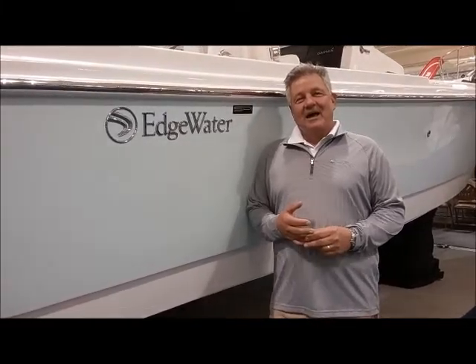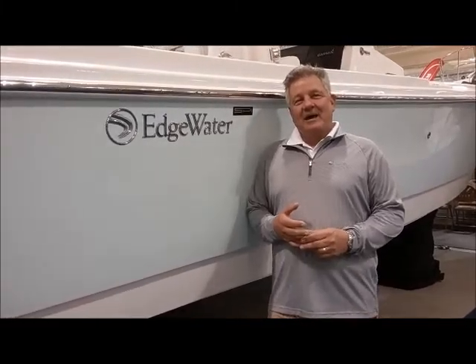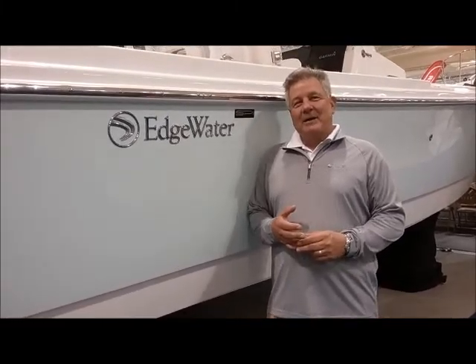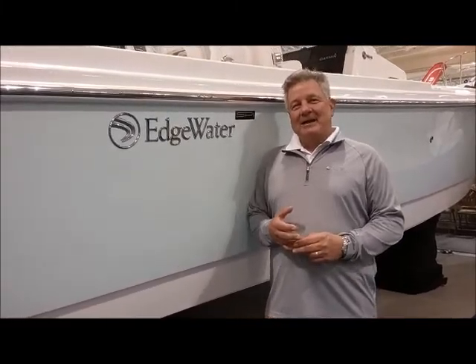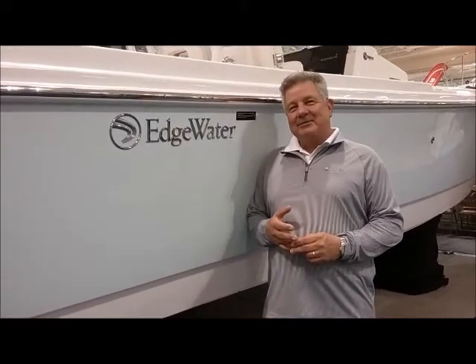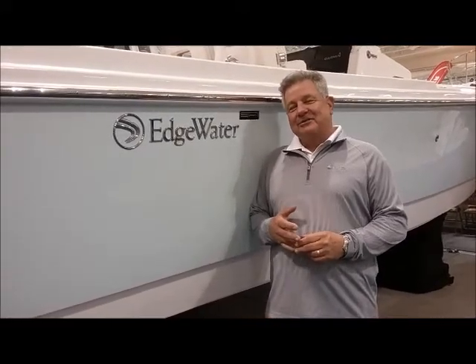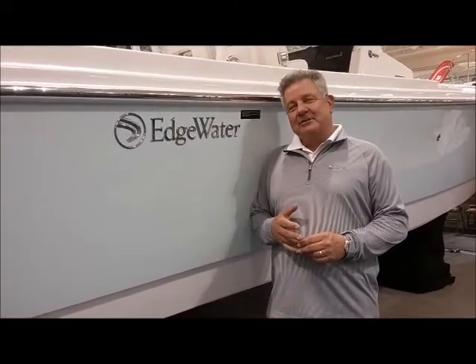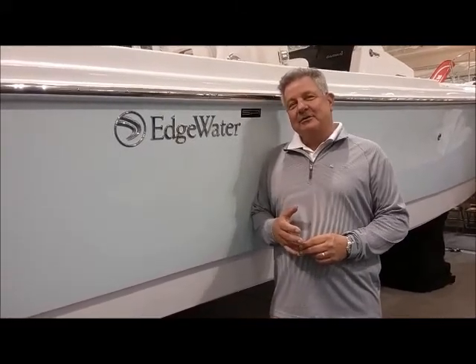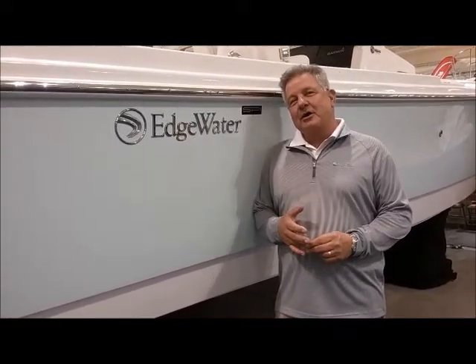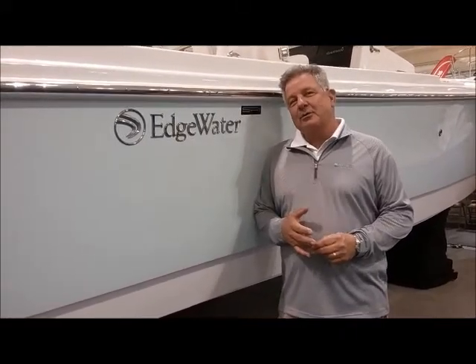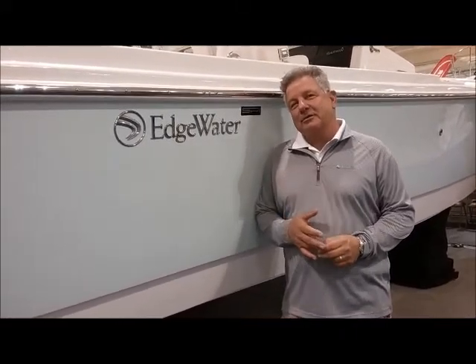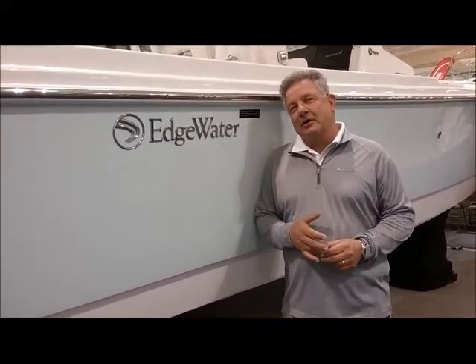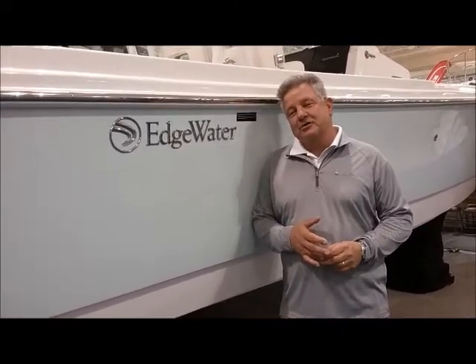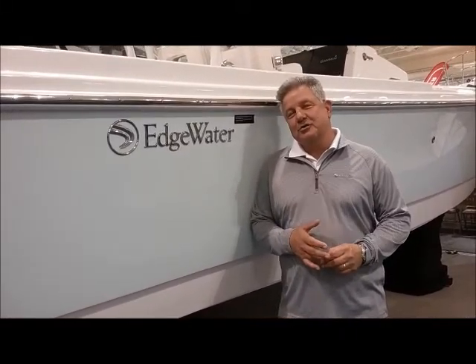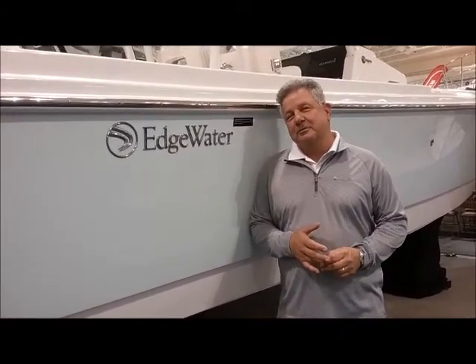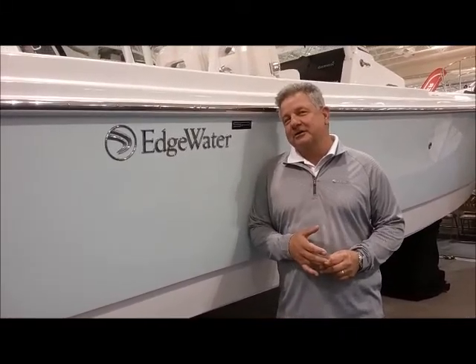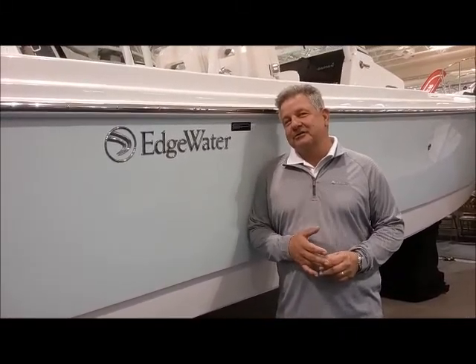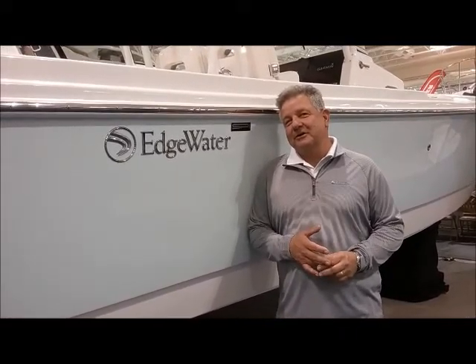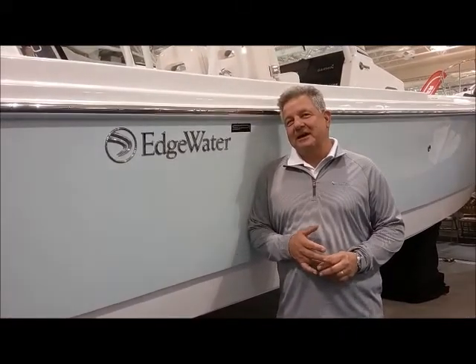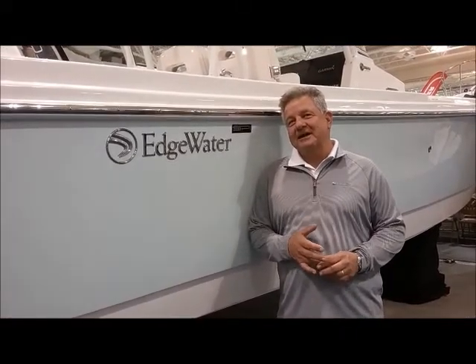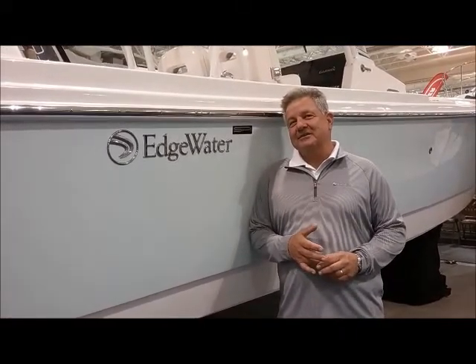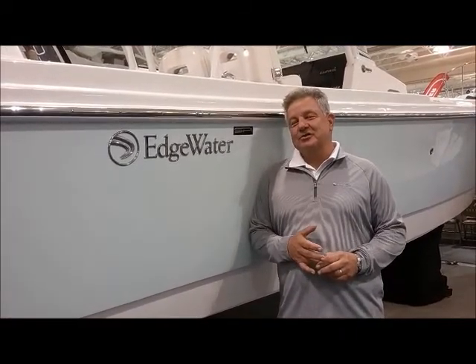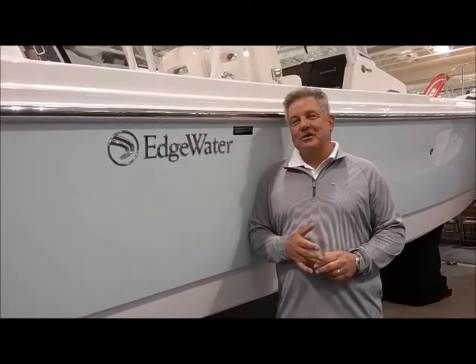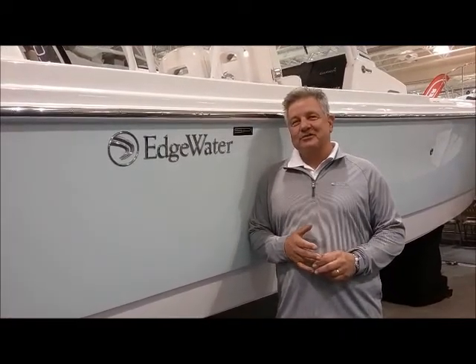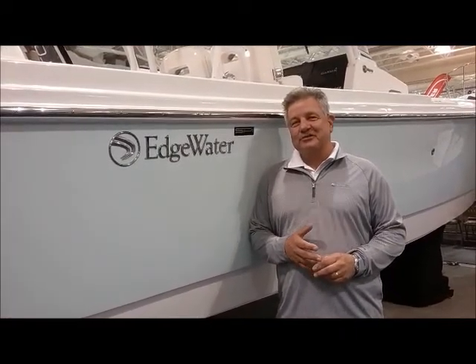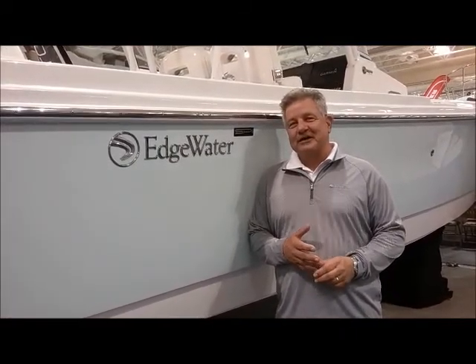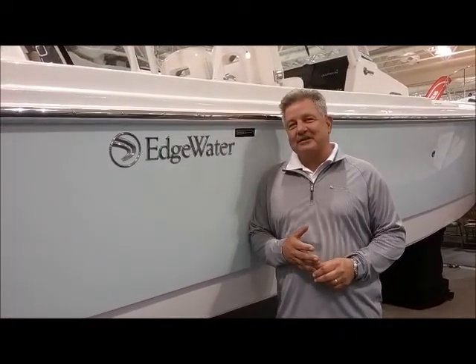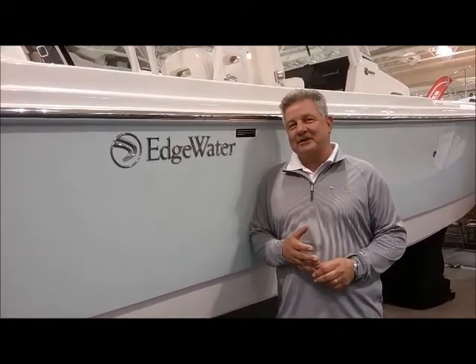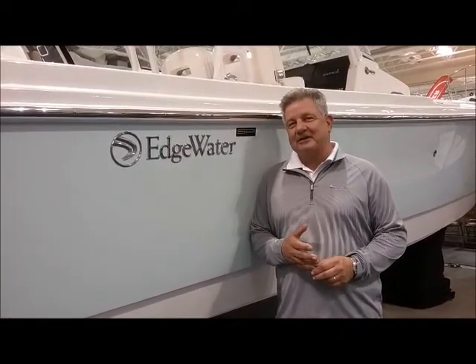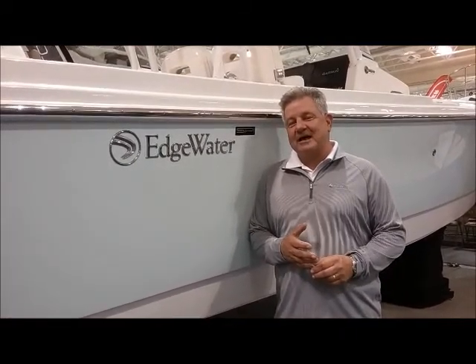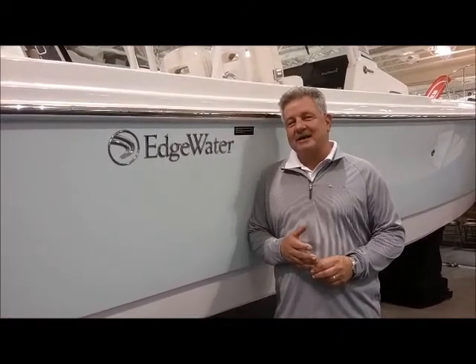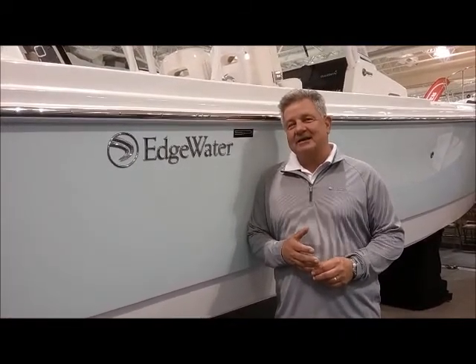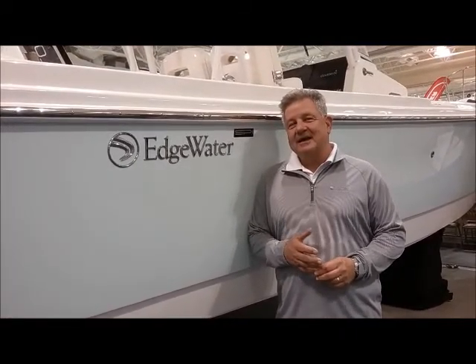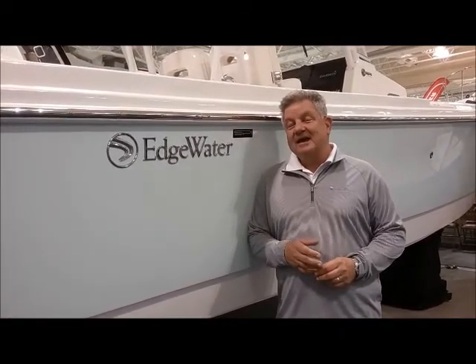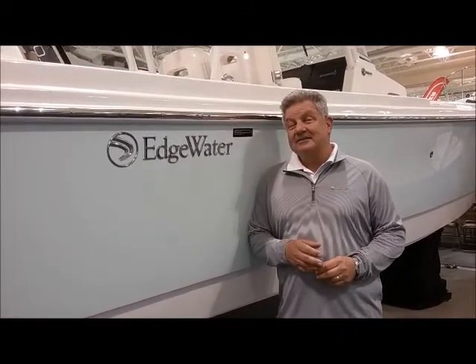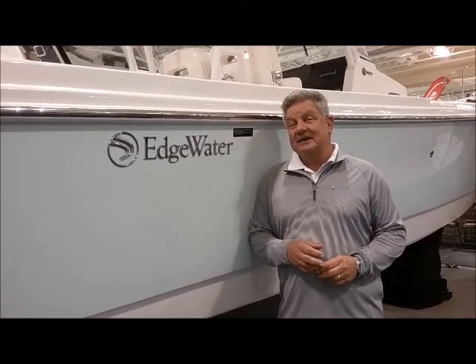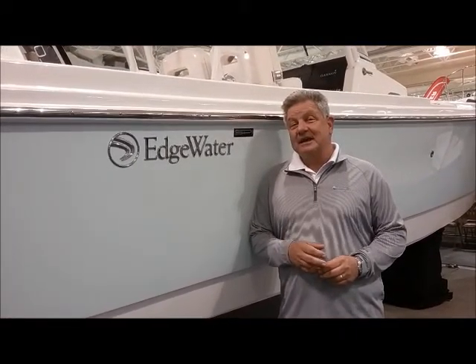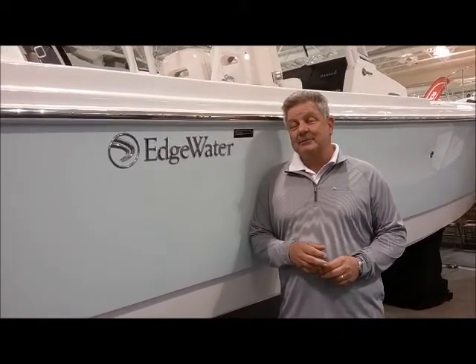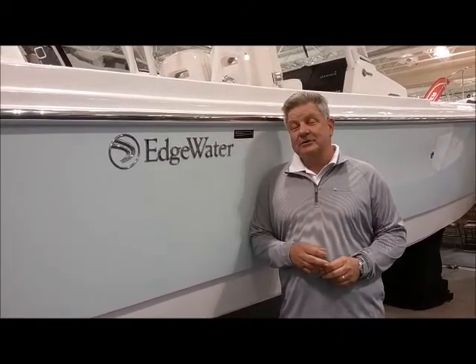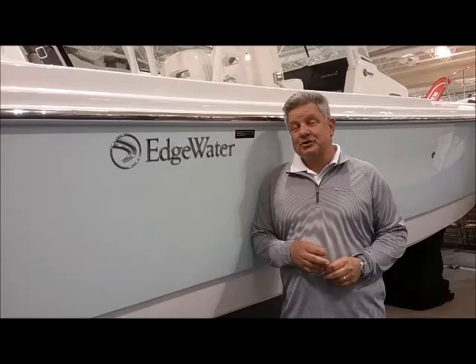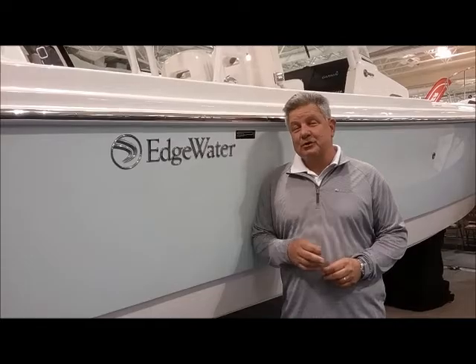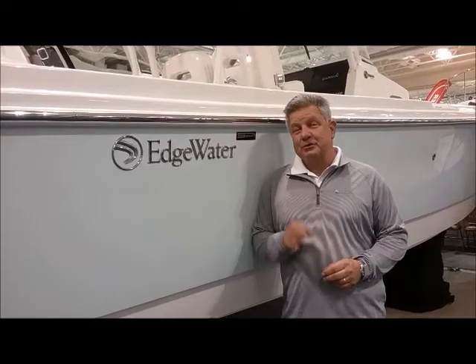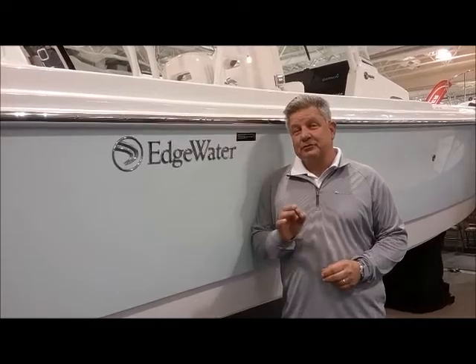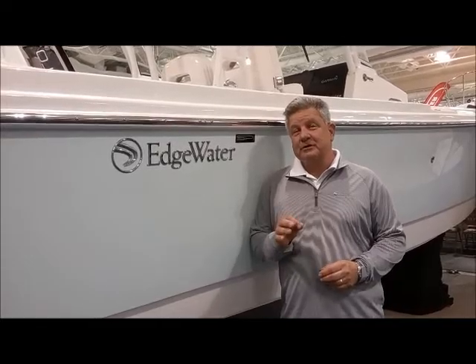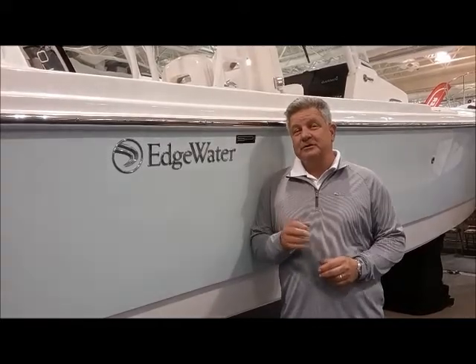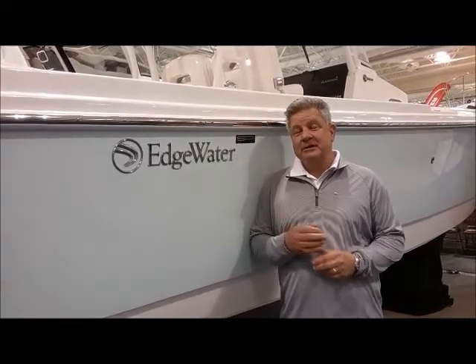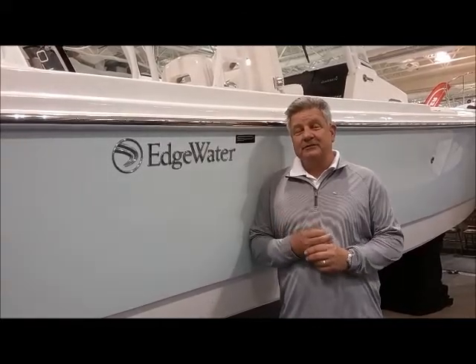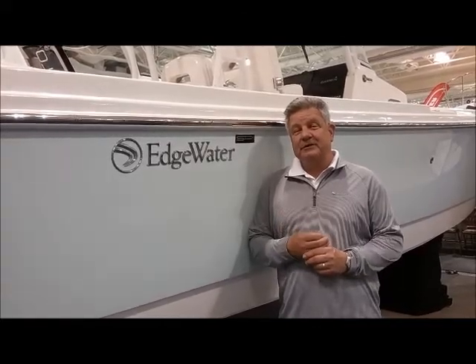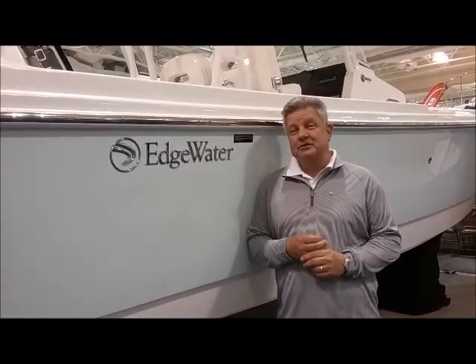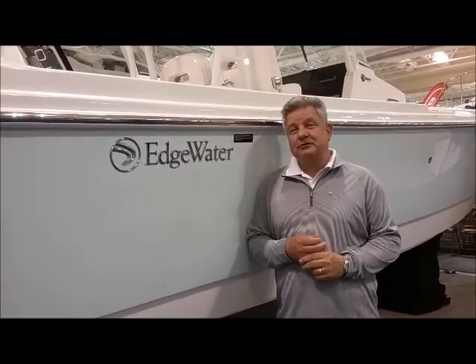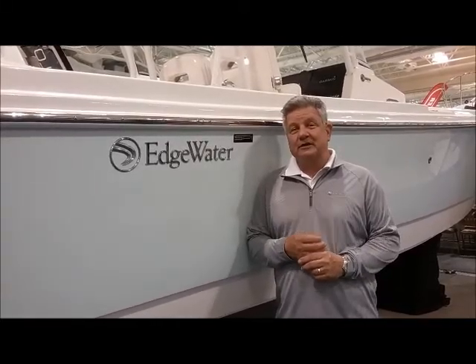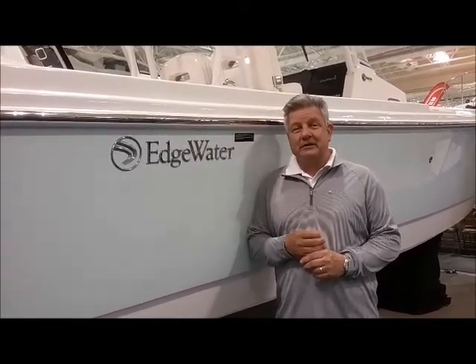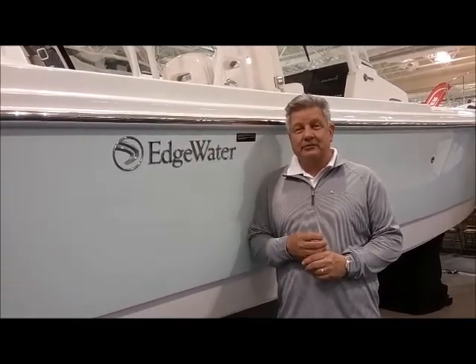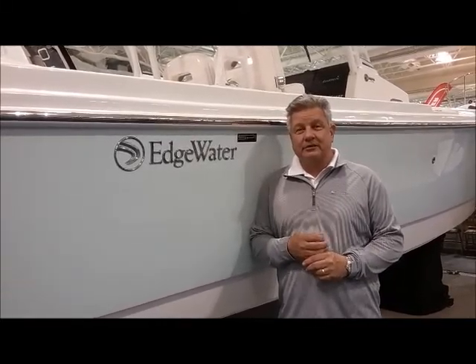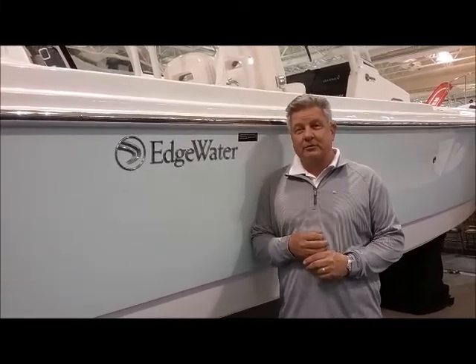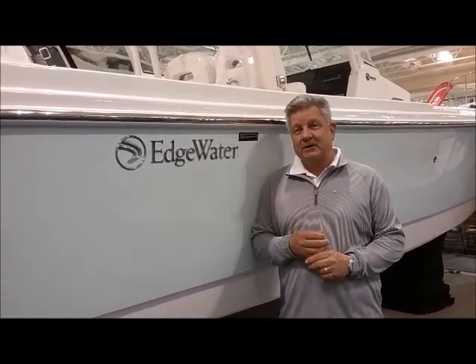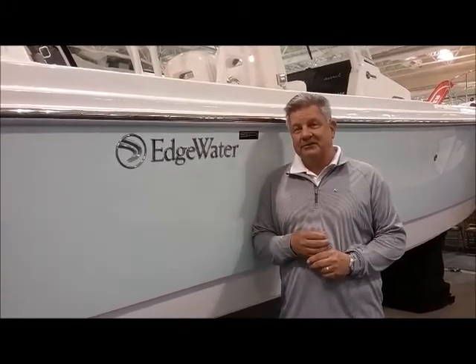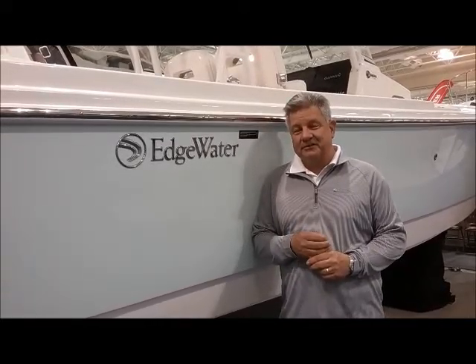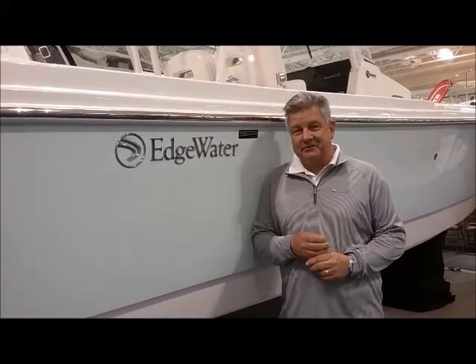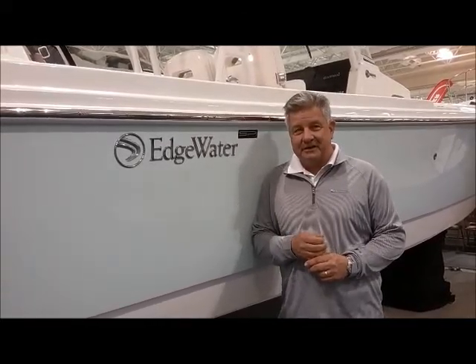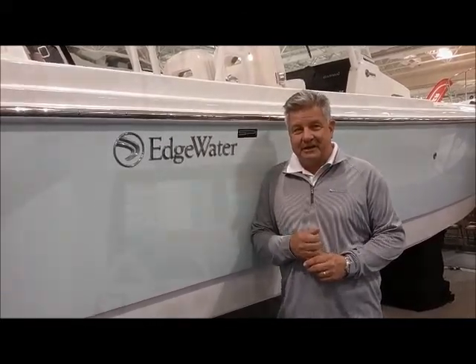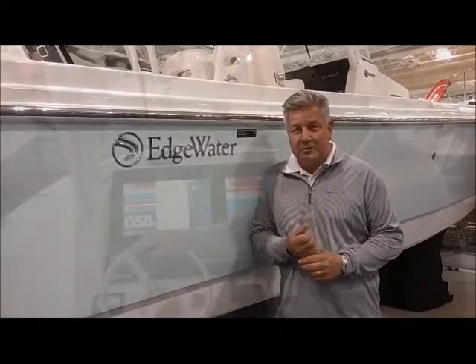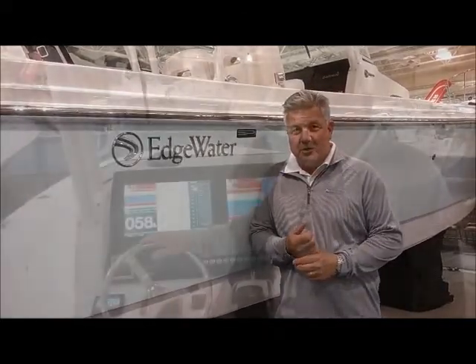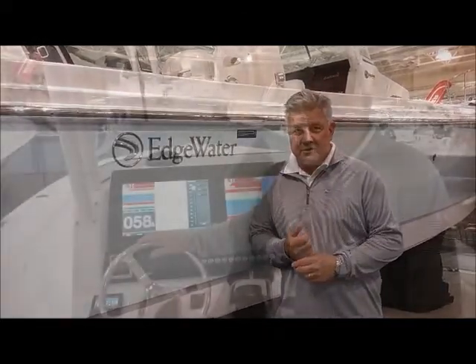My name is Tim Clark with Longshore Boats located in Charleston, South Carolina, and today I'm going to show you three unique features on the 320cc Edgewater.